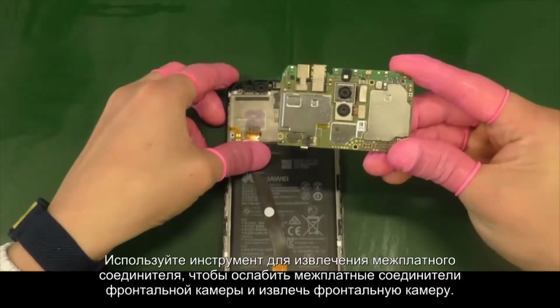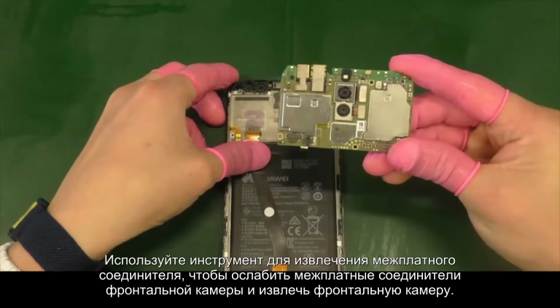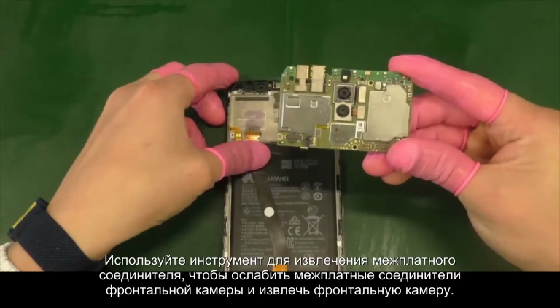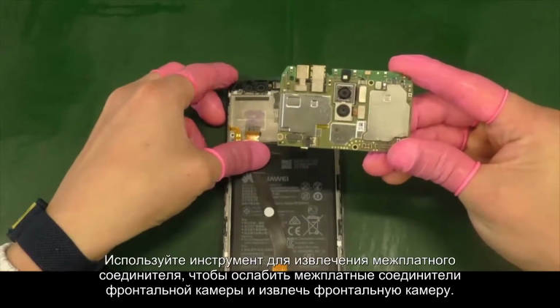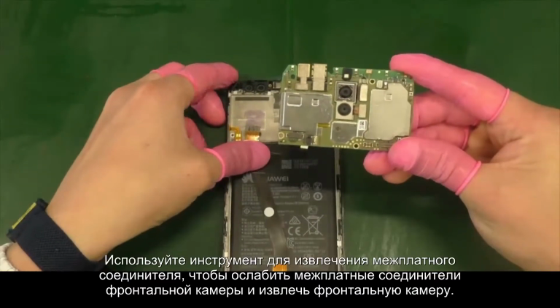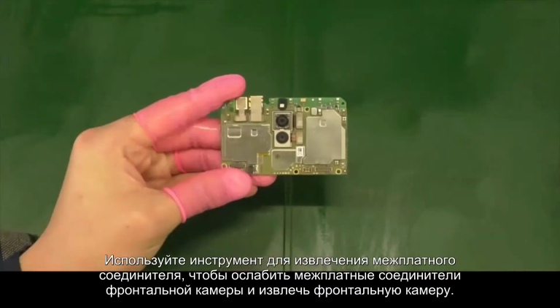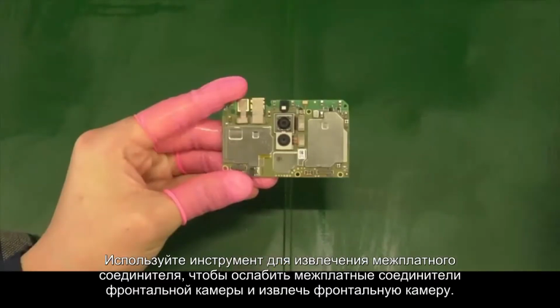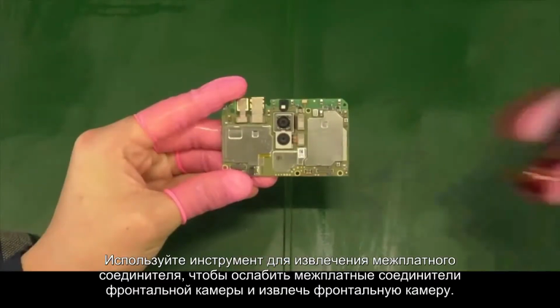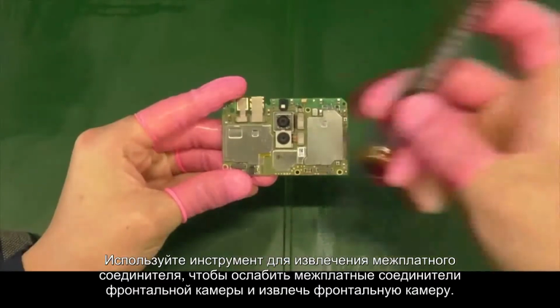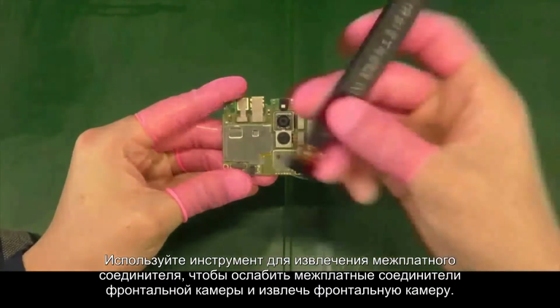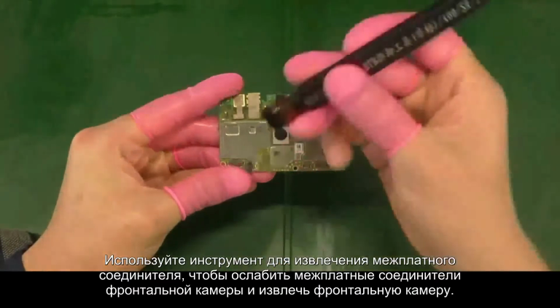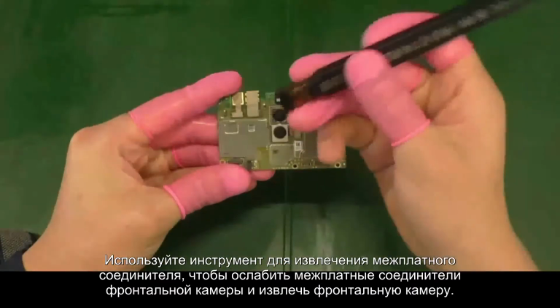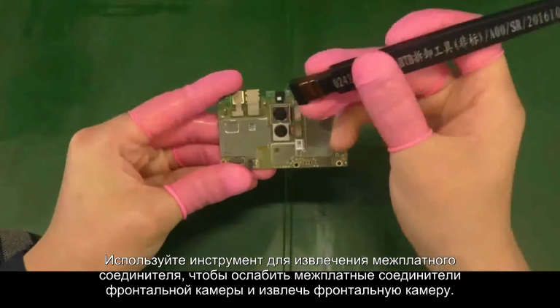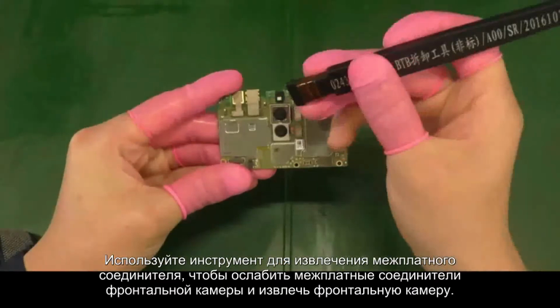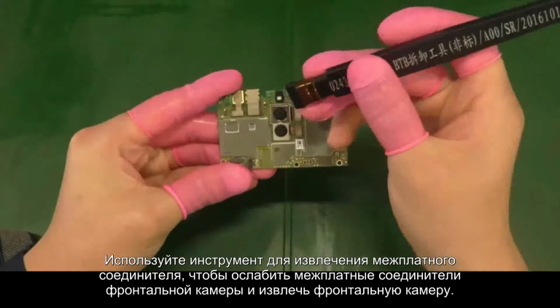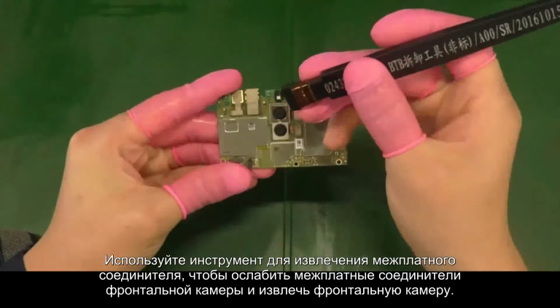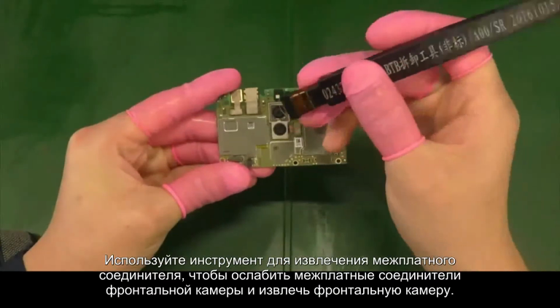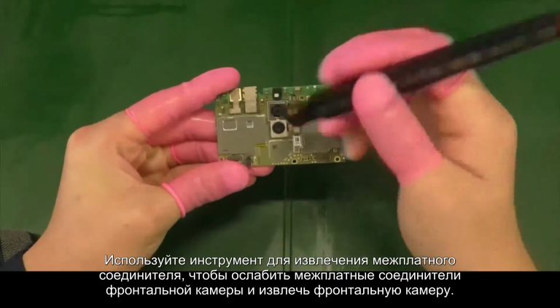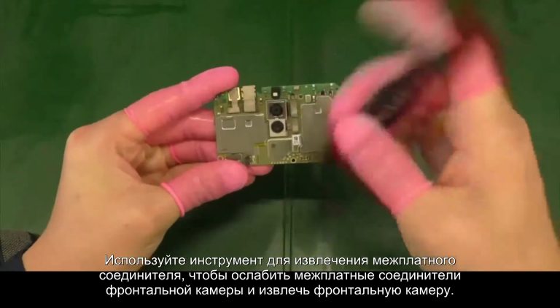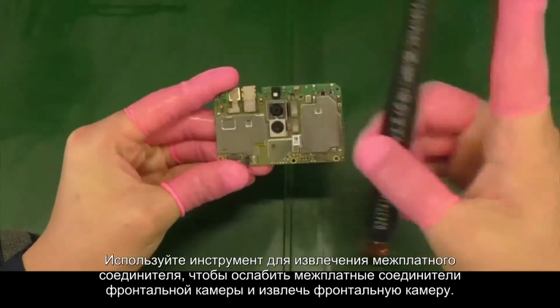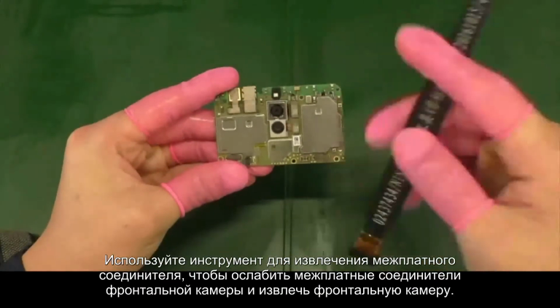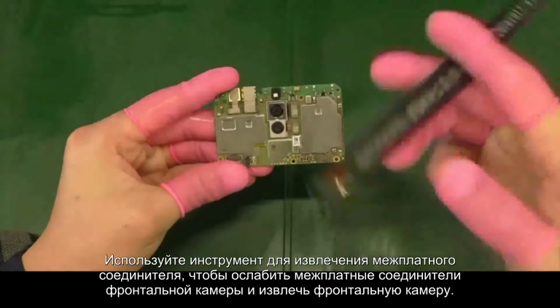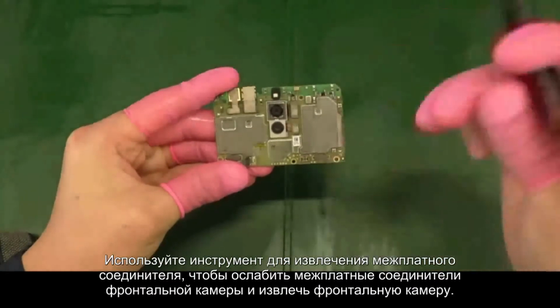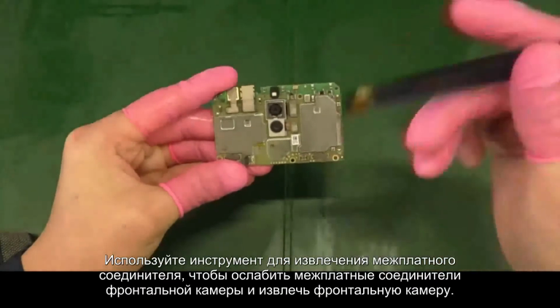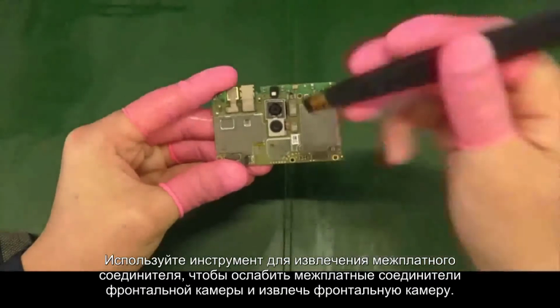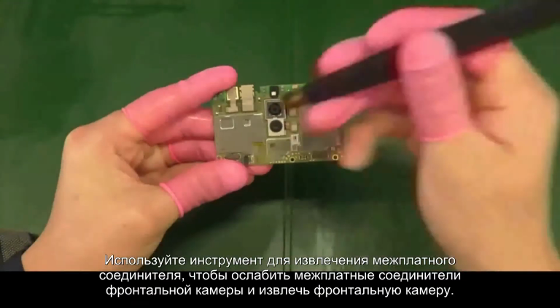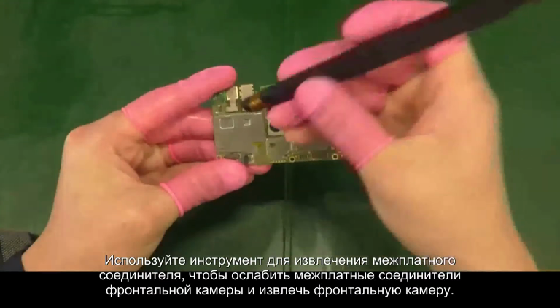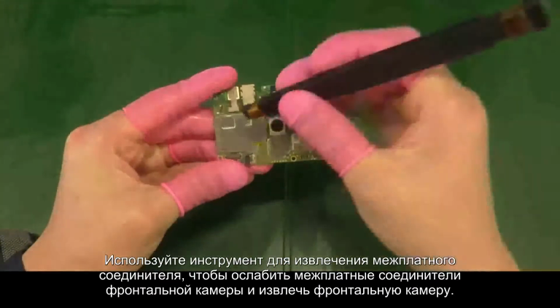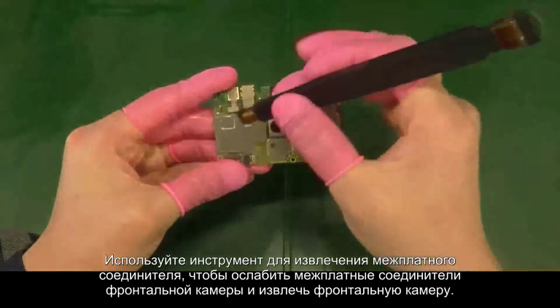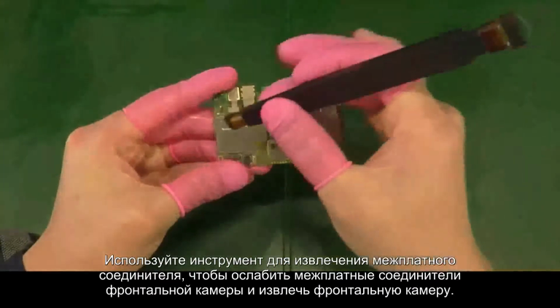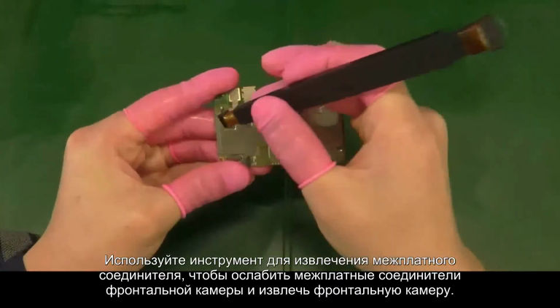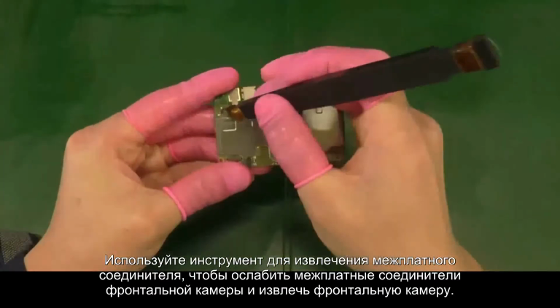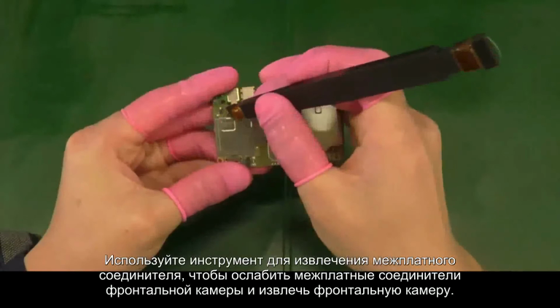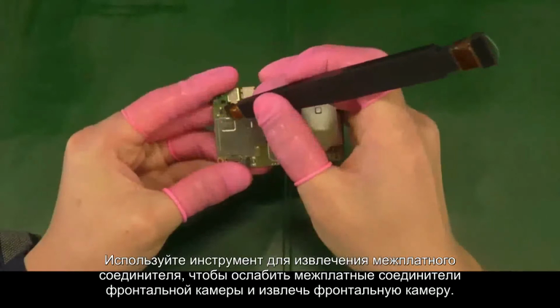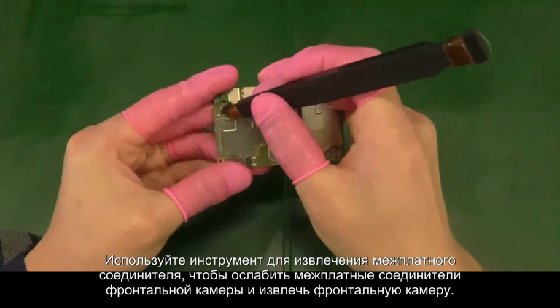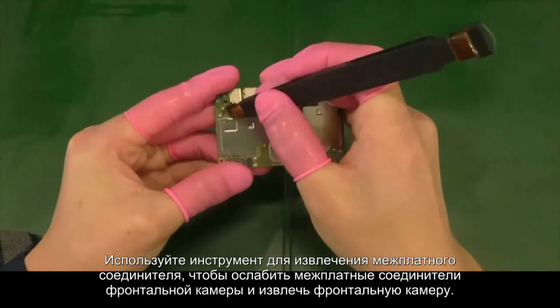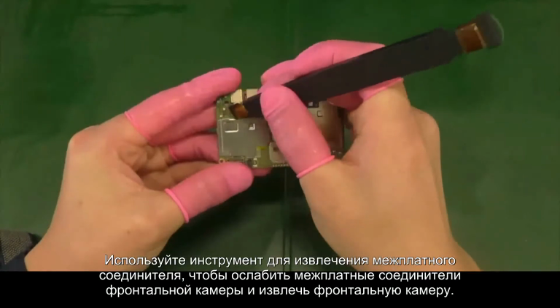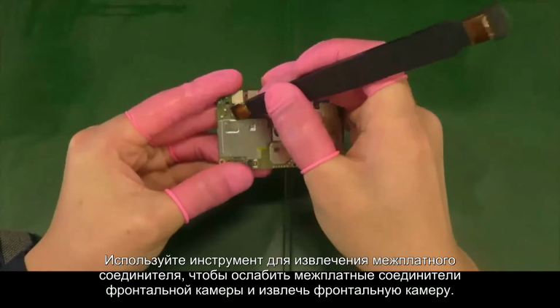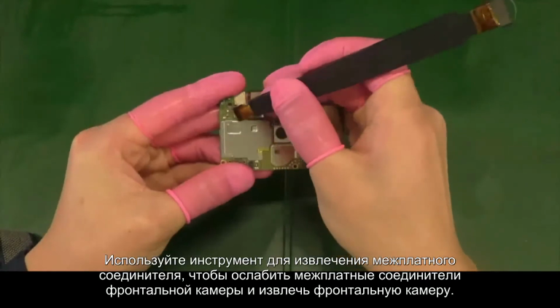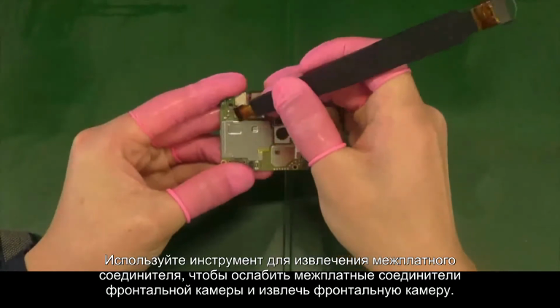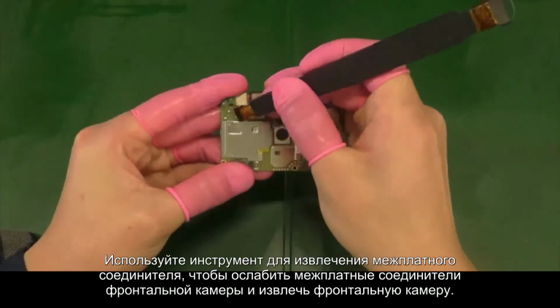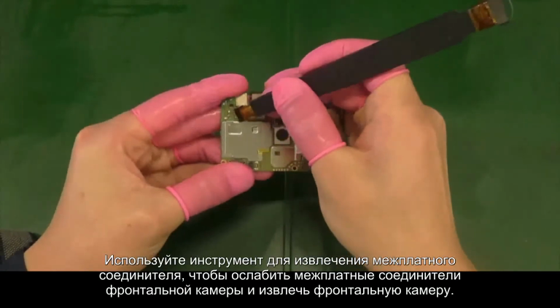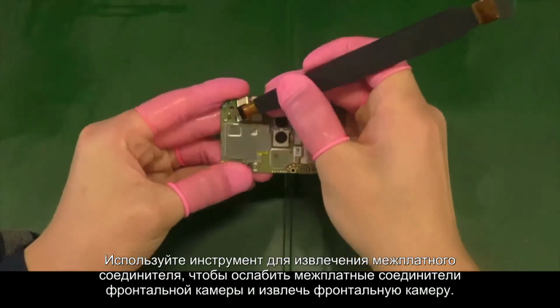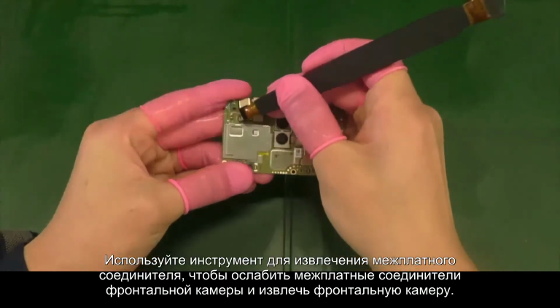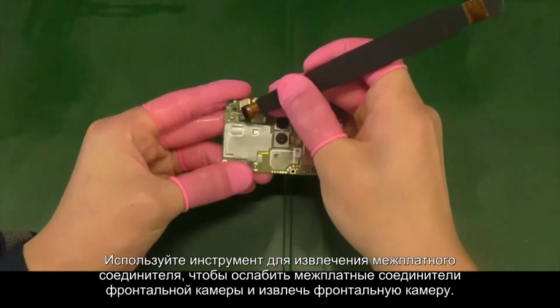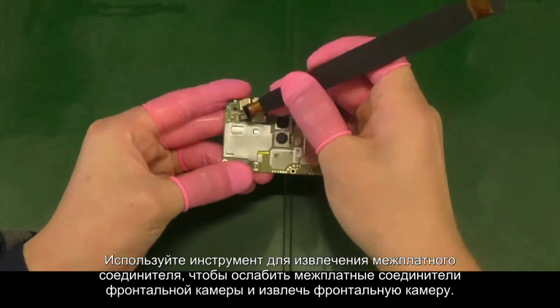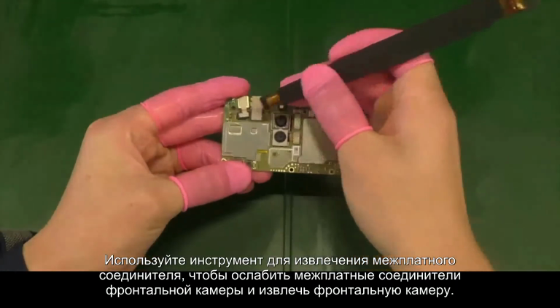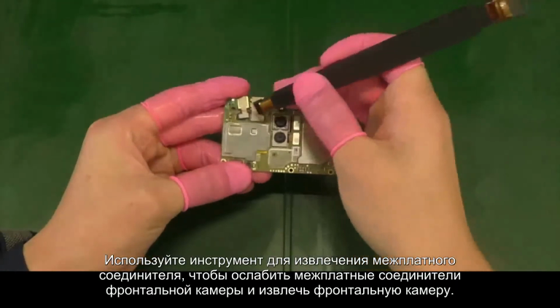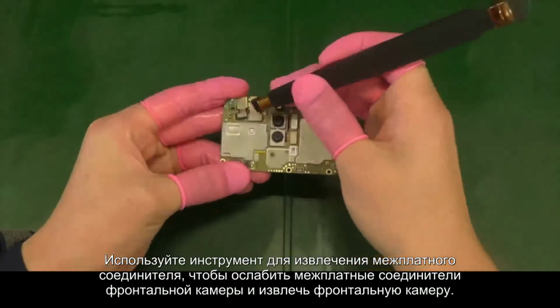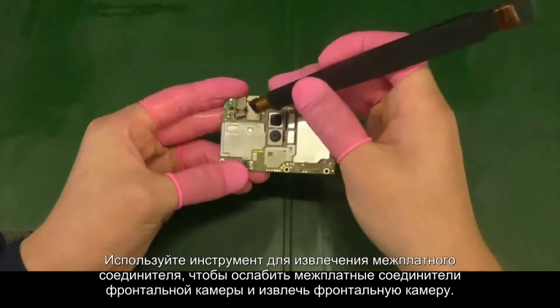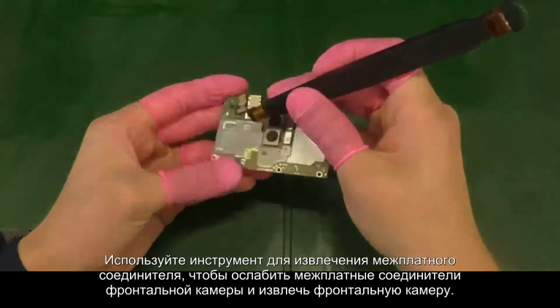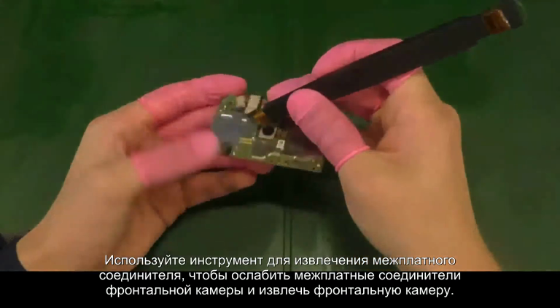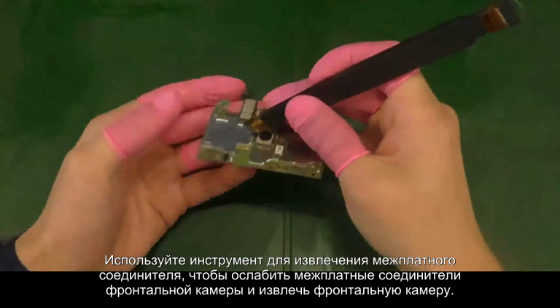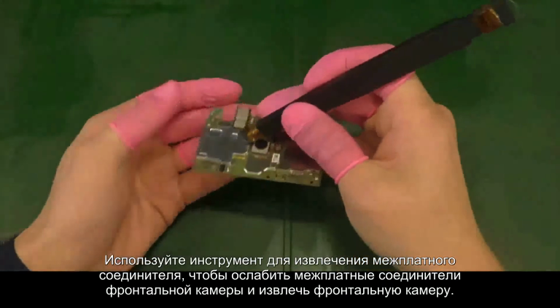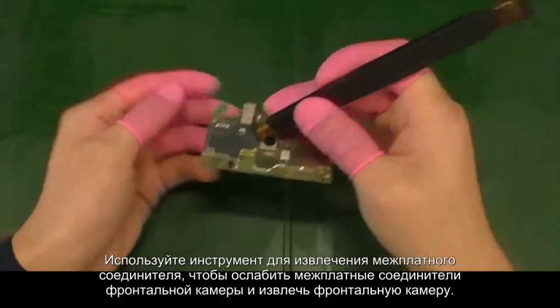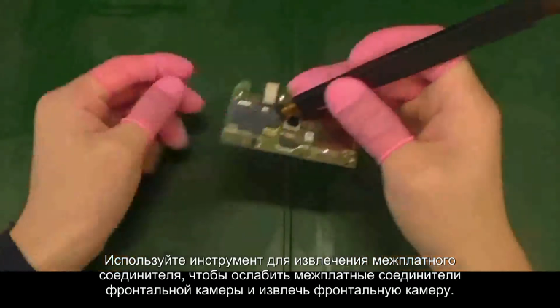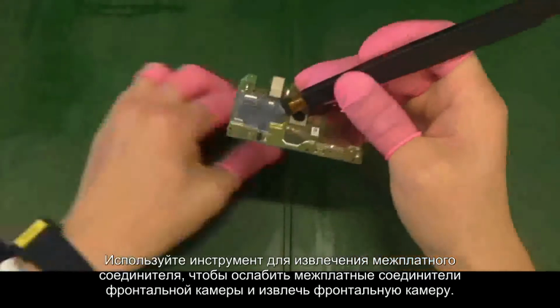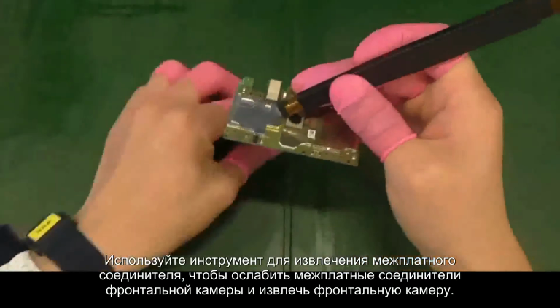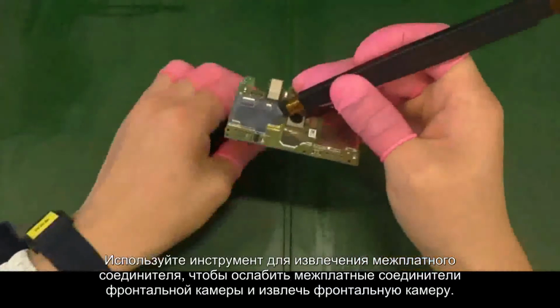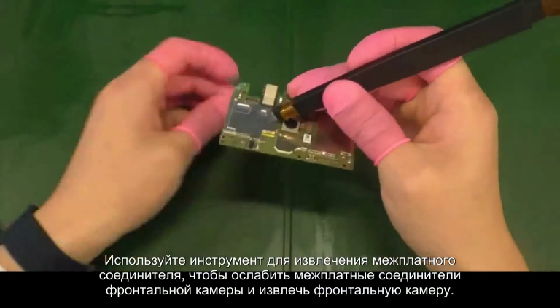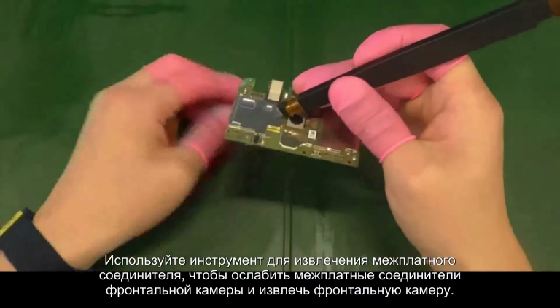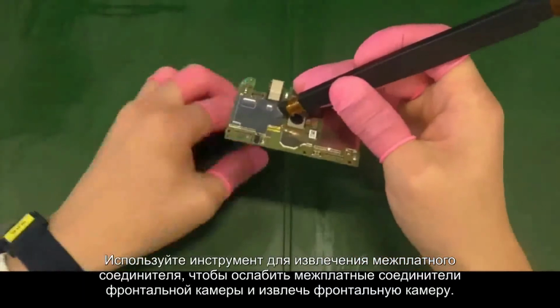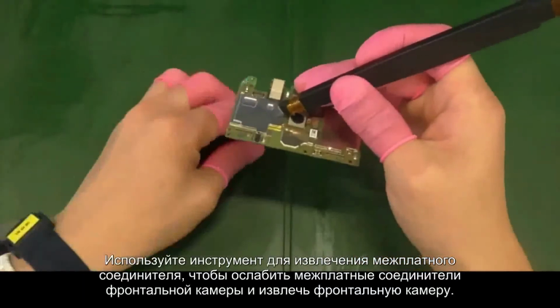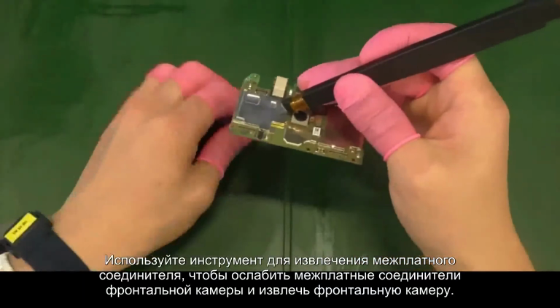Use the plastic tweezers or B2B connector removal tool to remove the rear and front cameras.